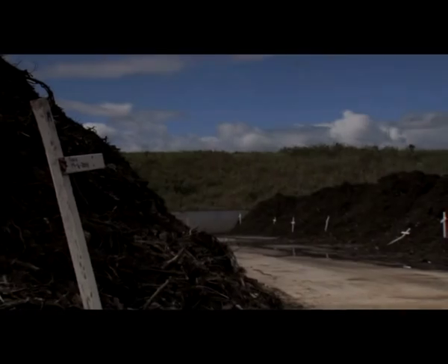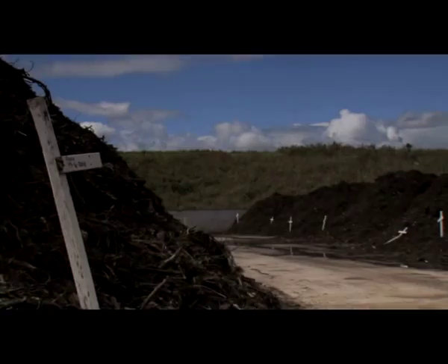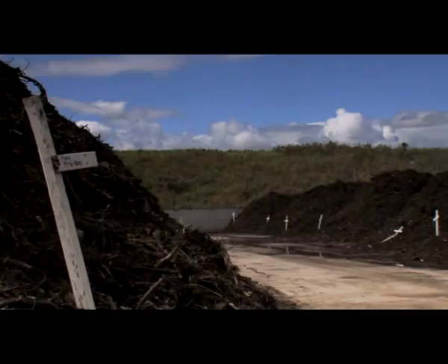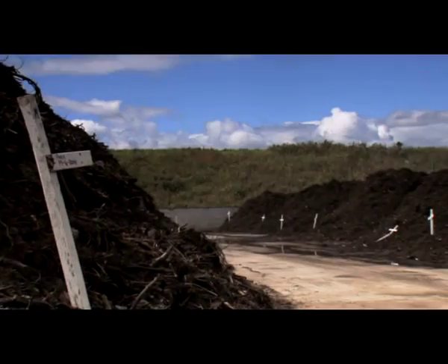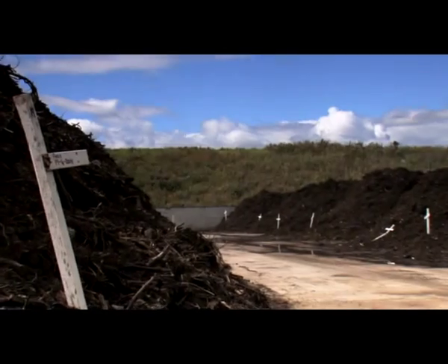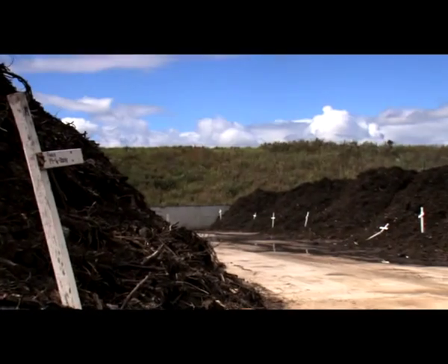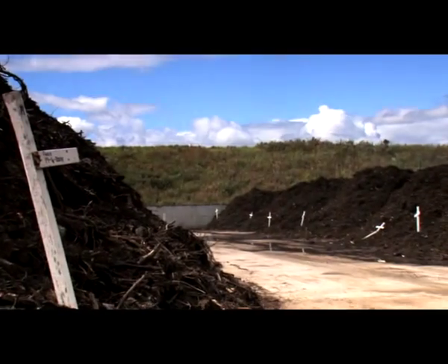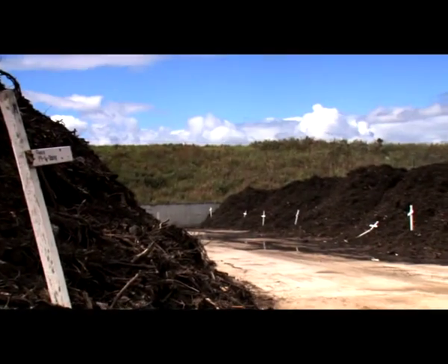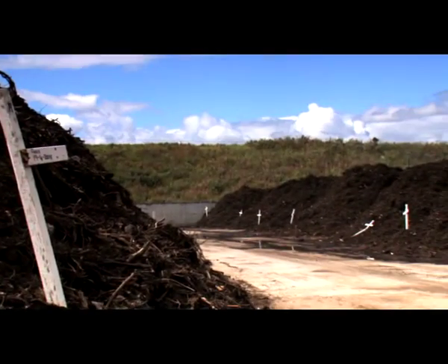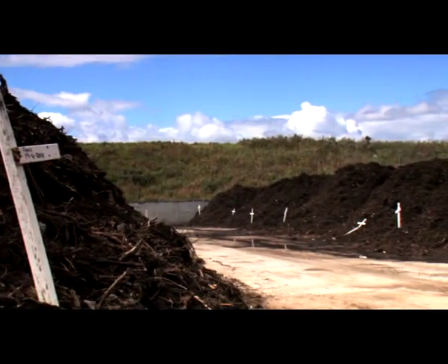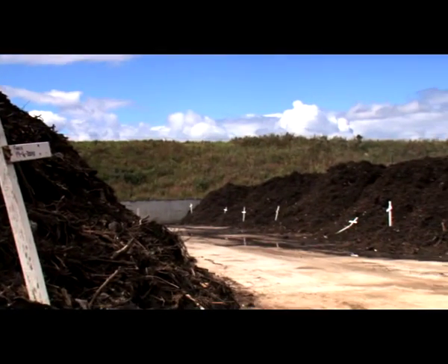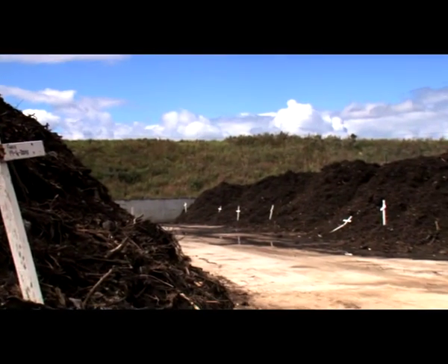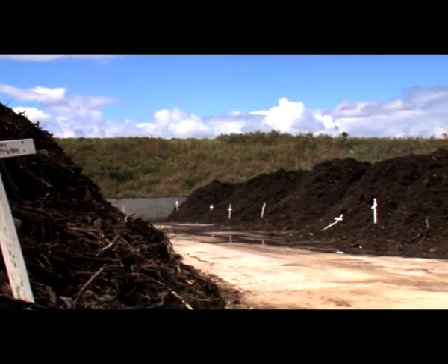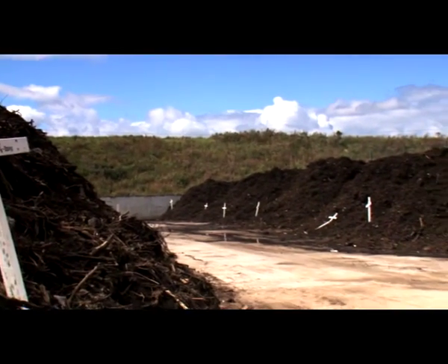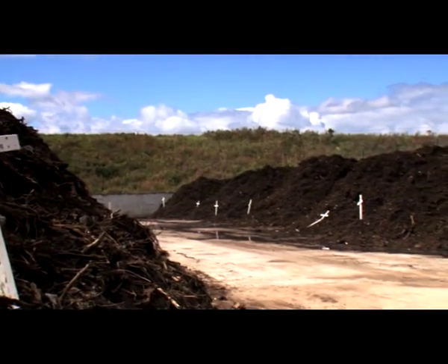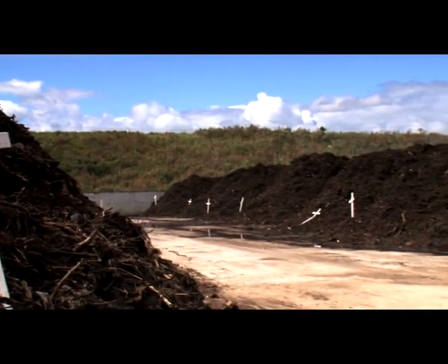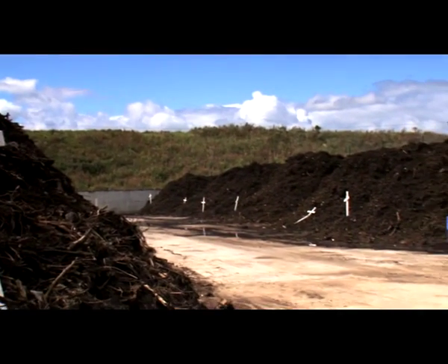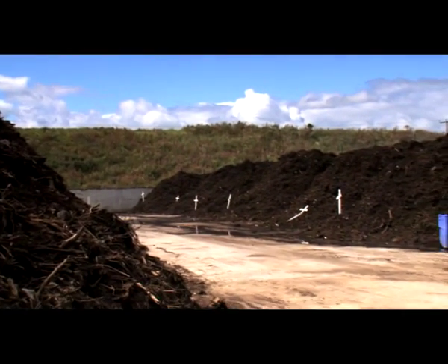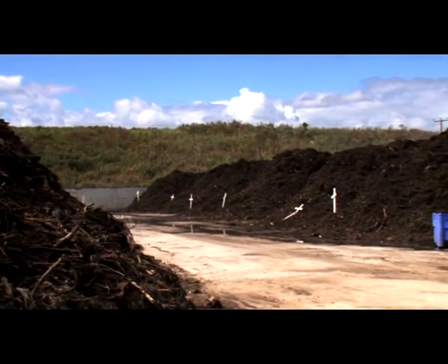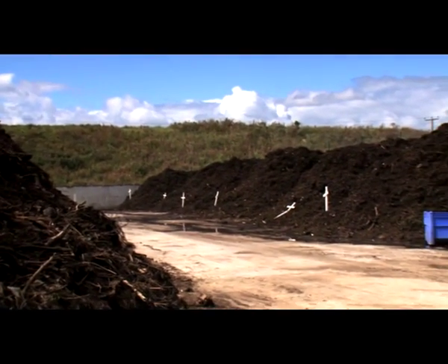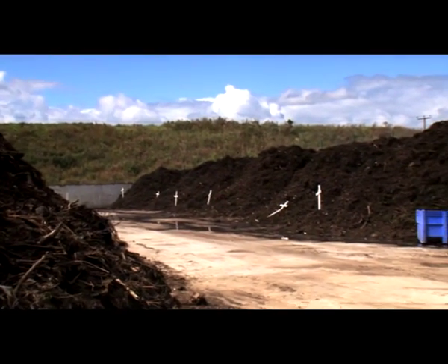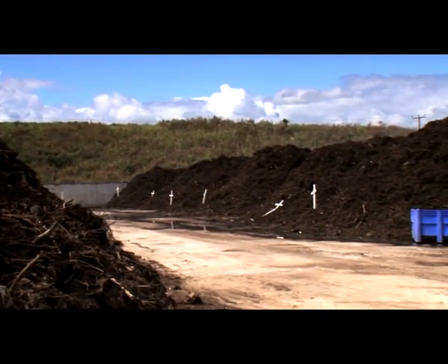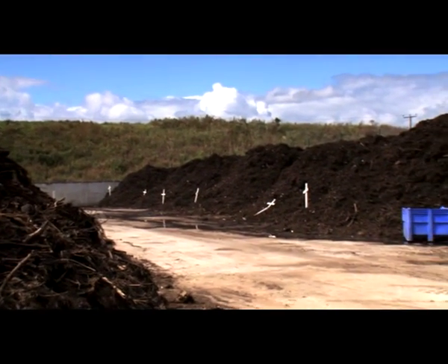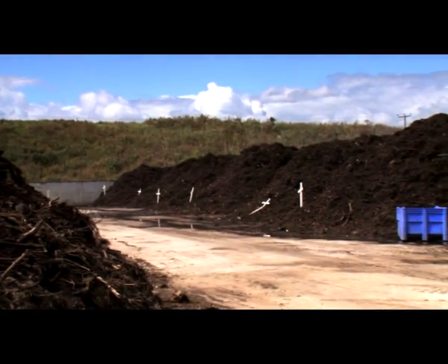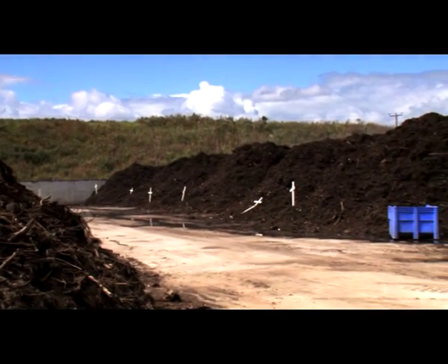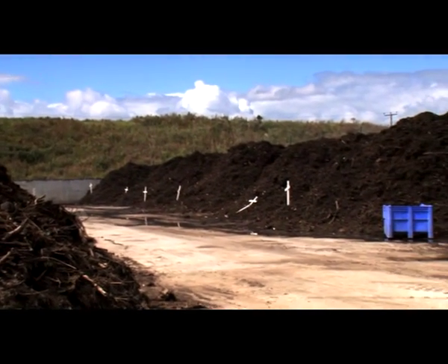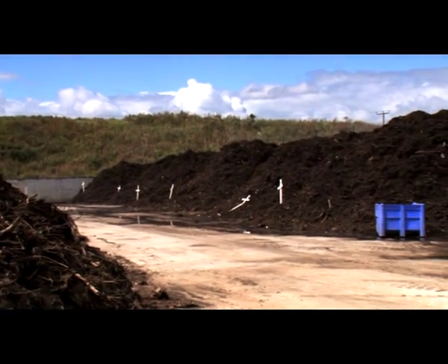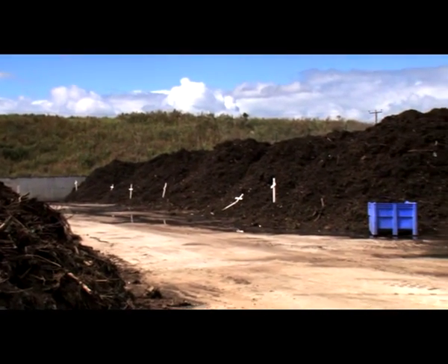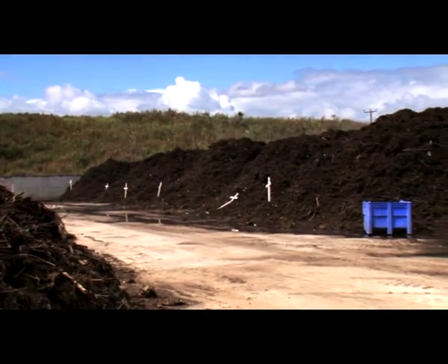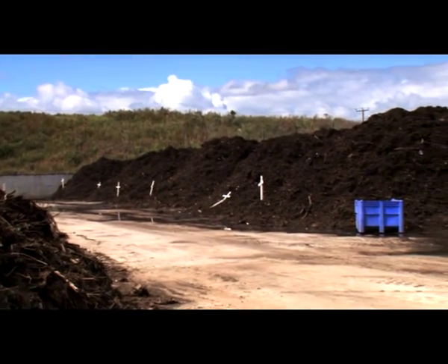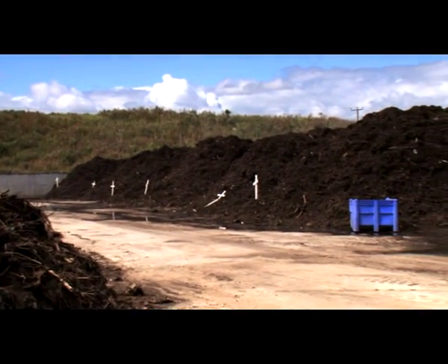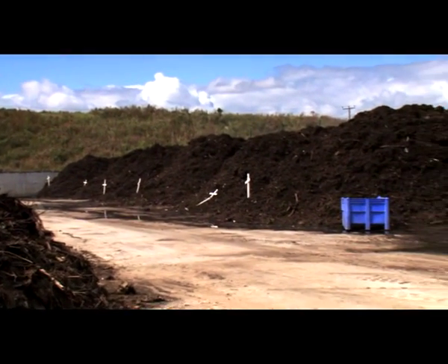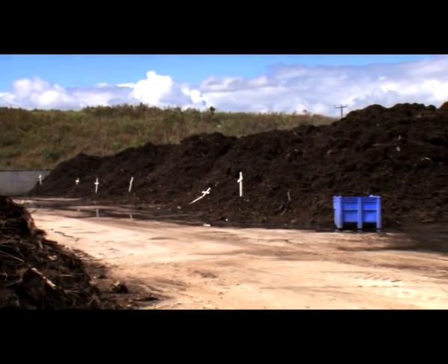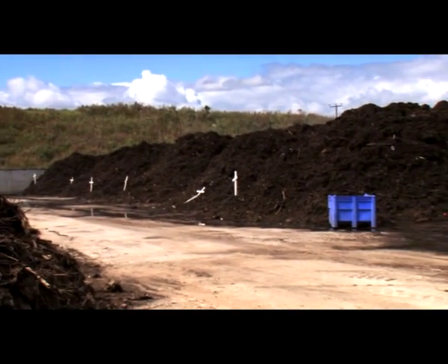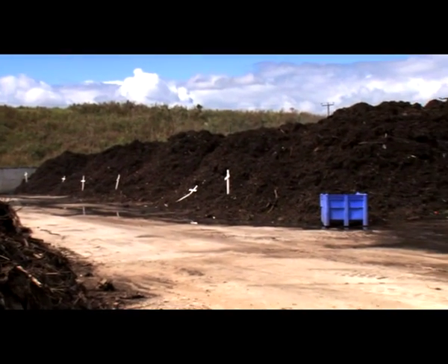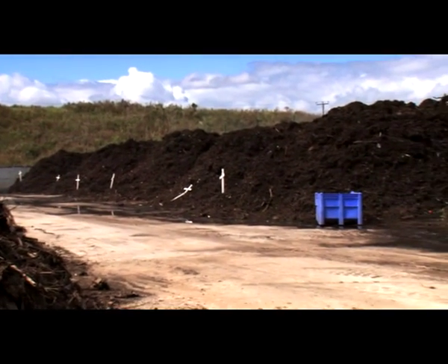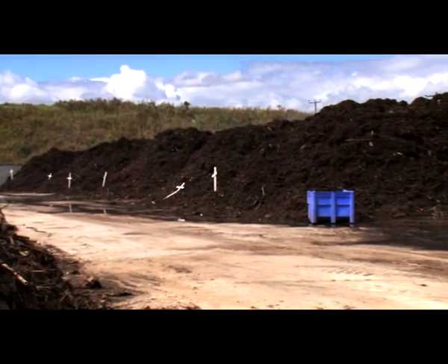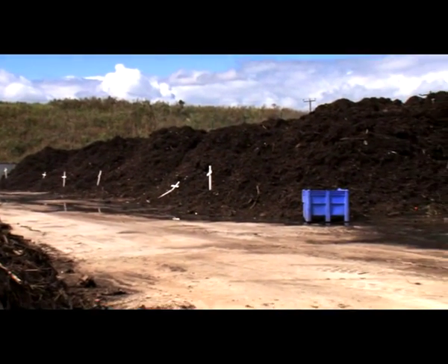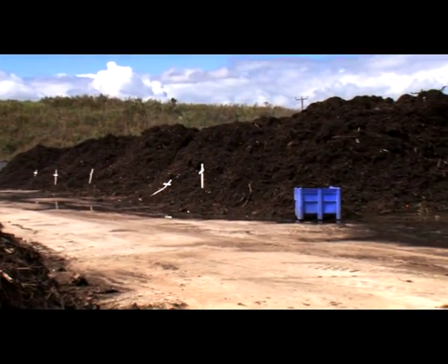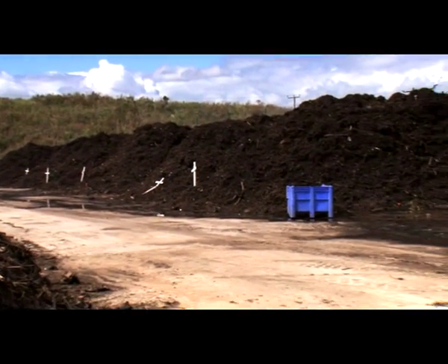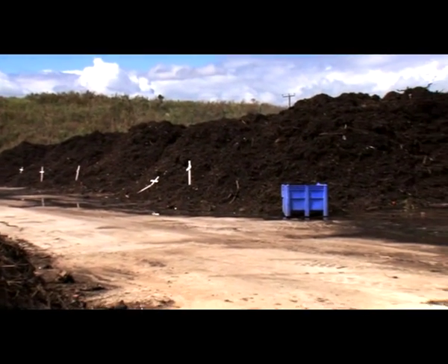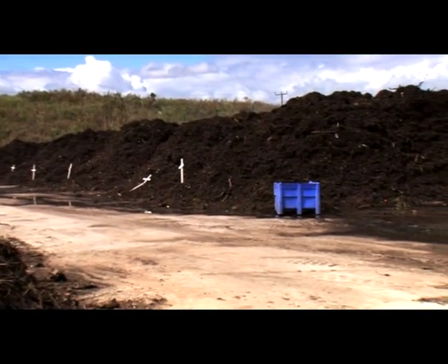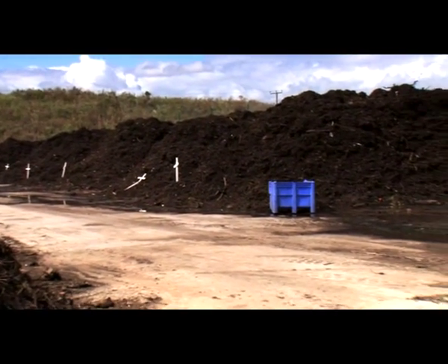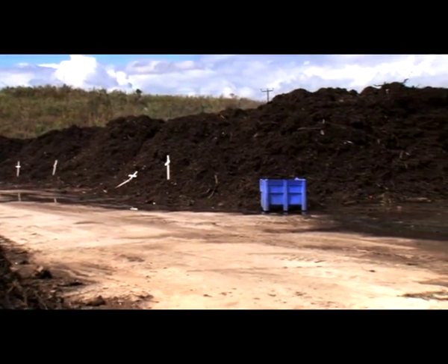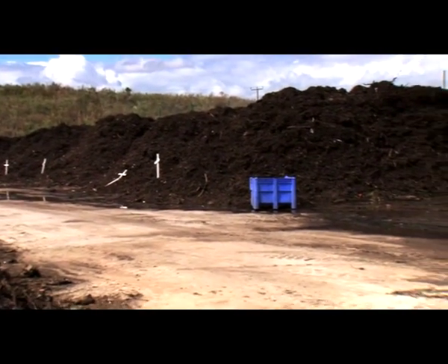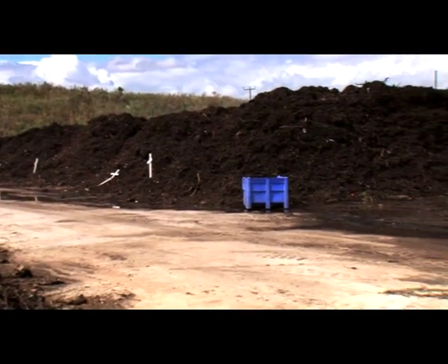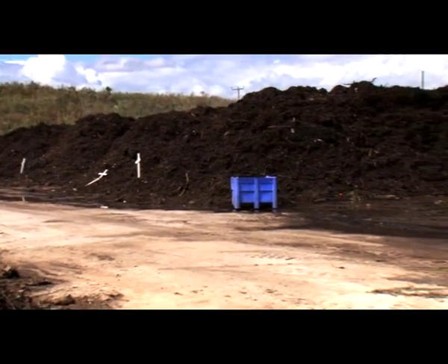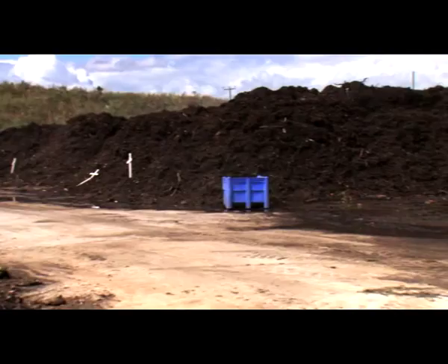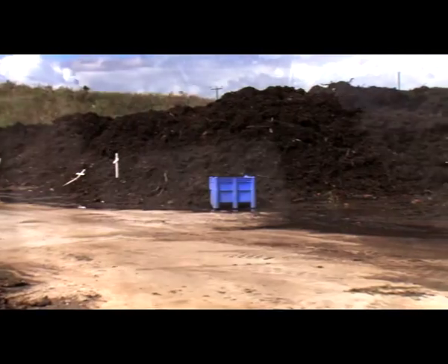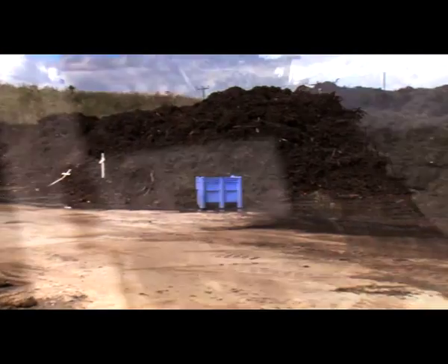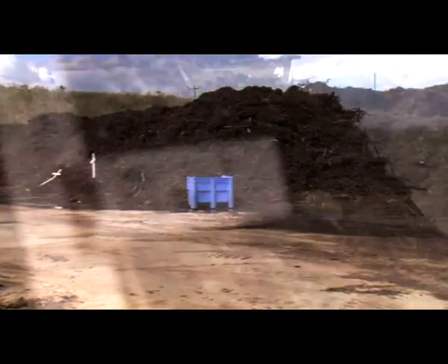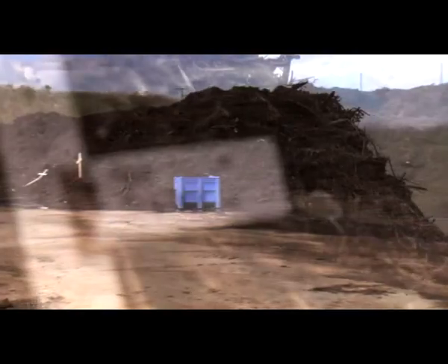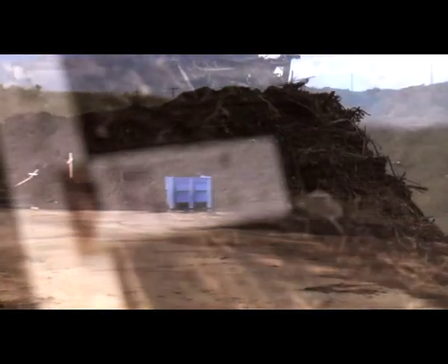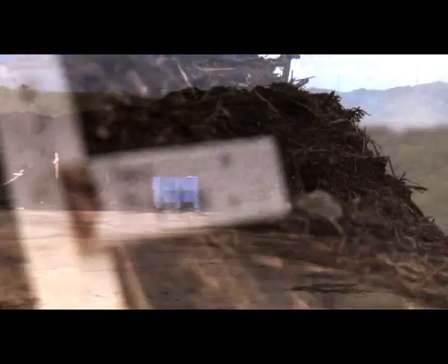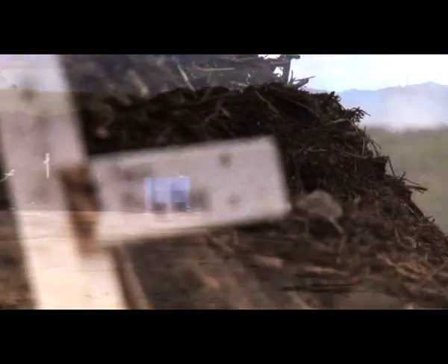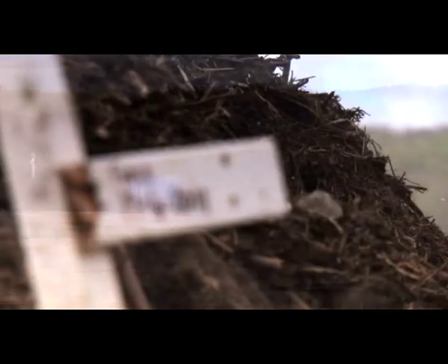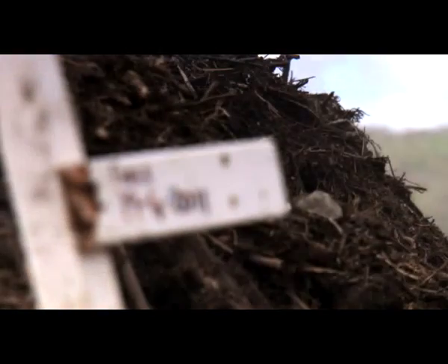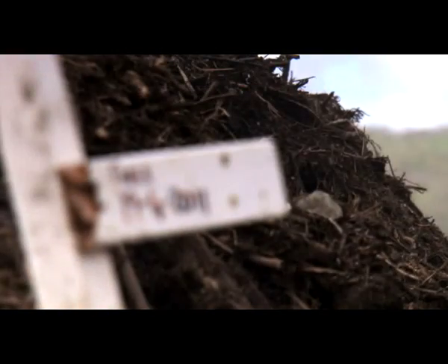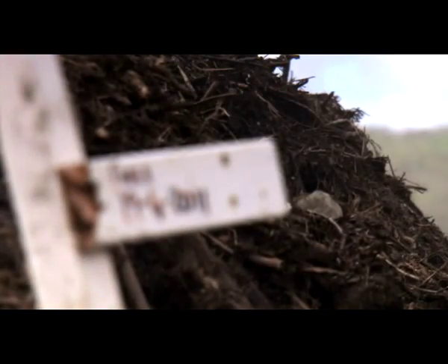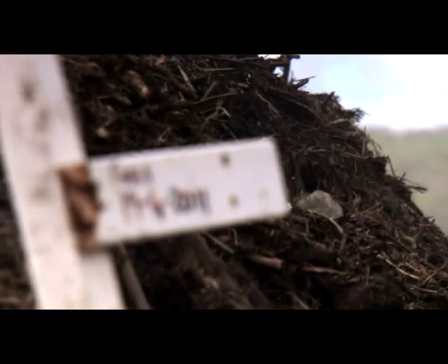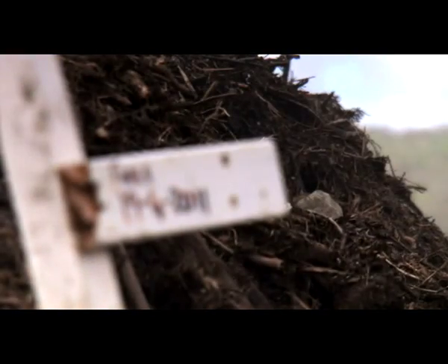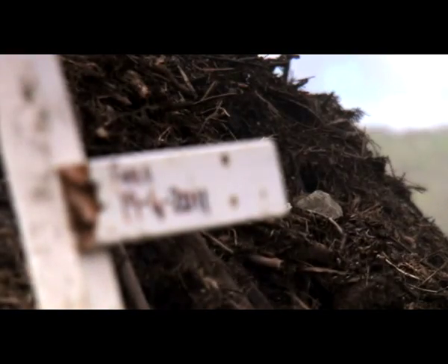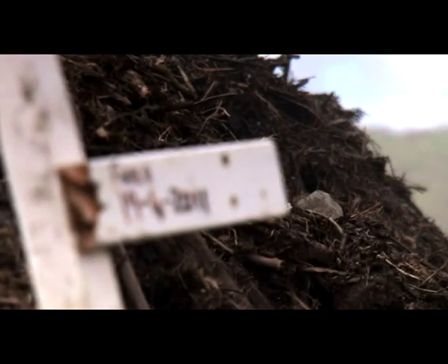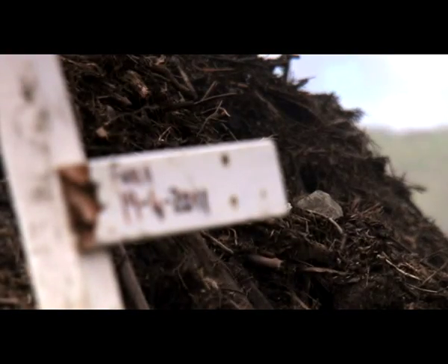As the windrows are turned, they are moved down the slab, so the further away a windrow is, the older it is.